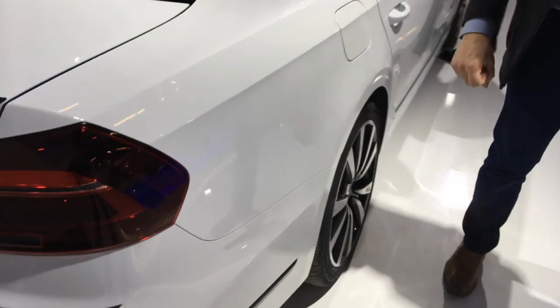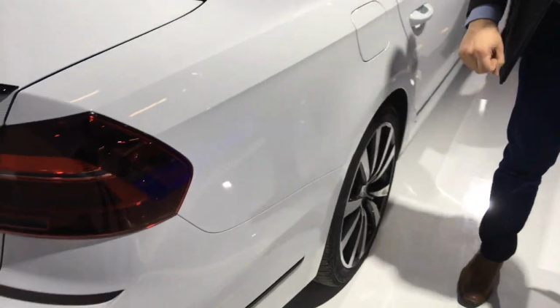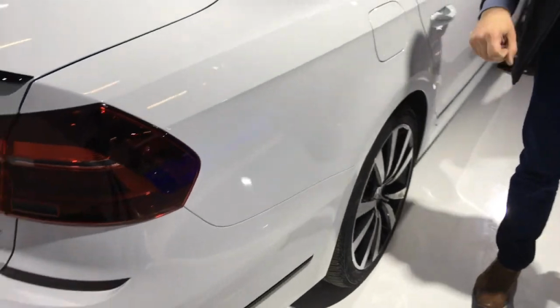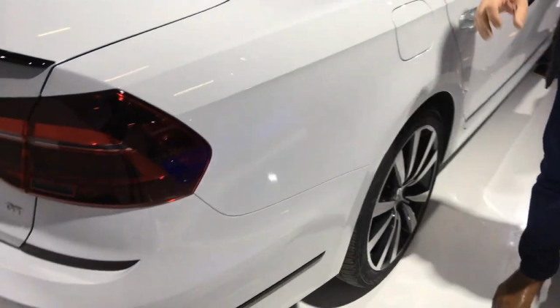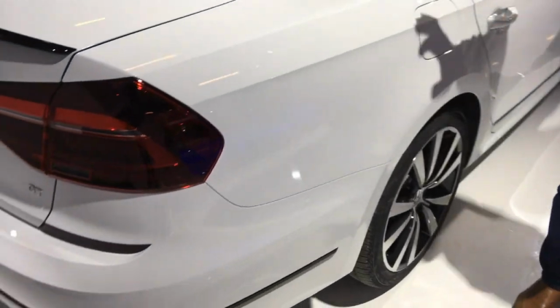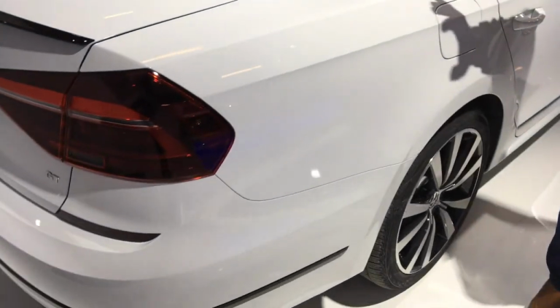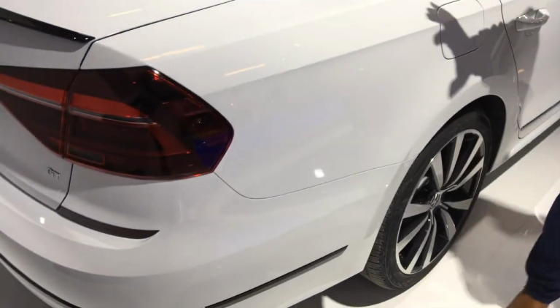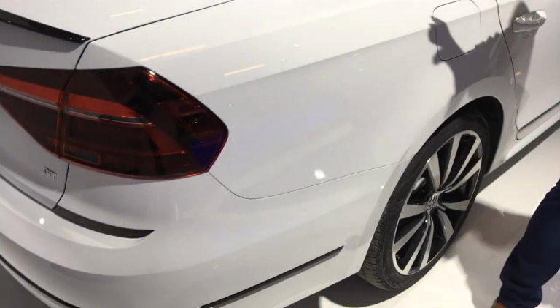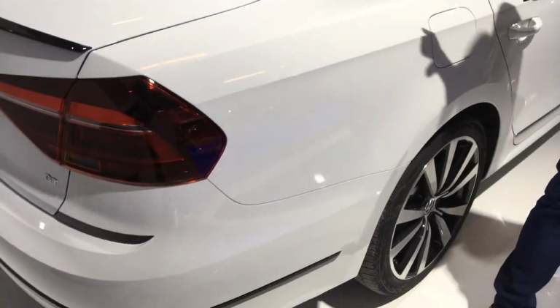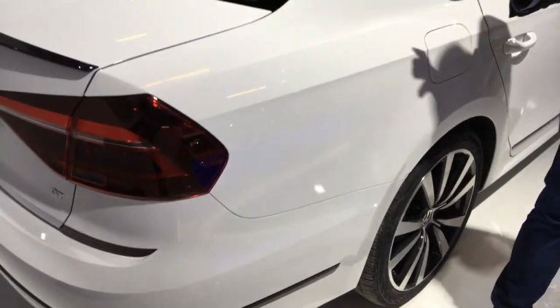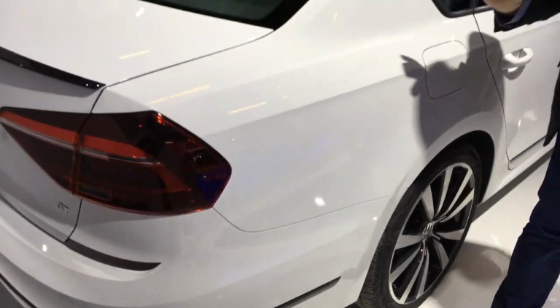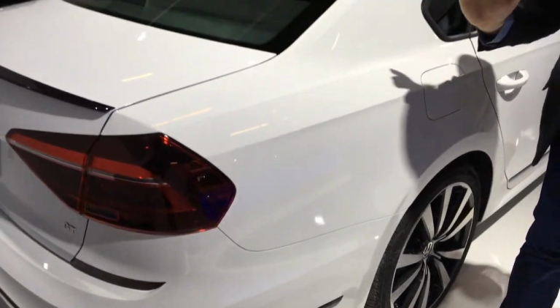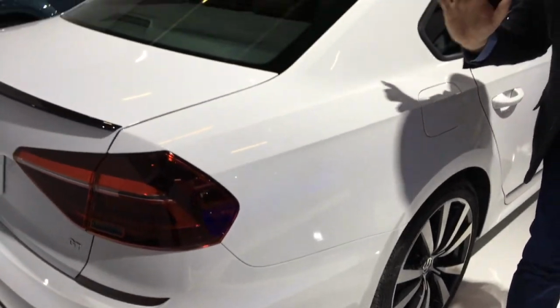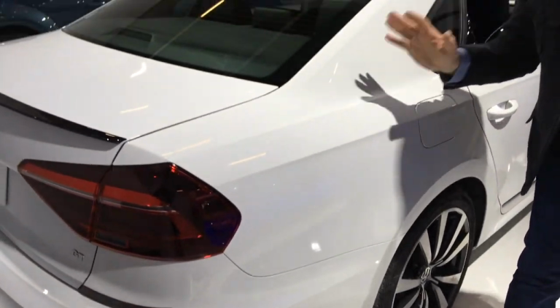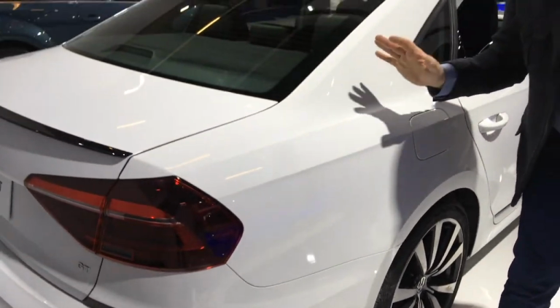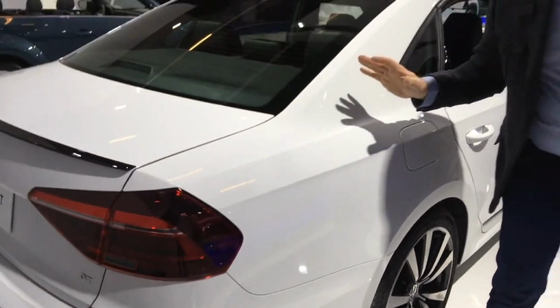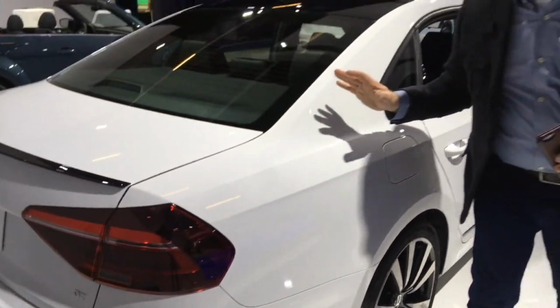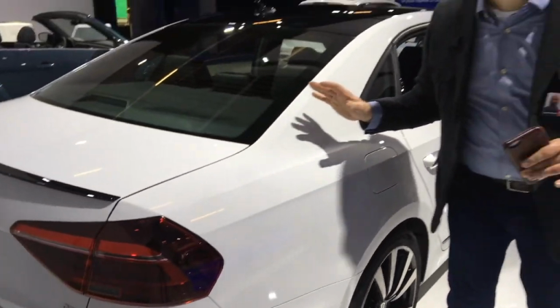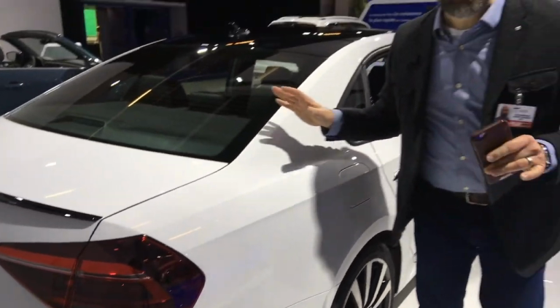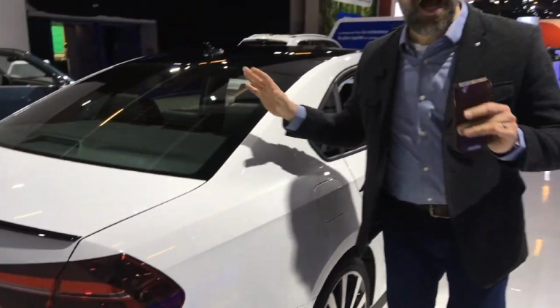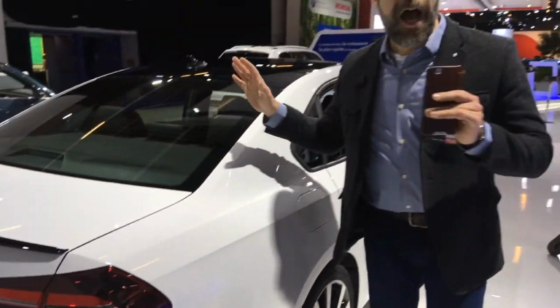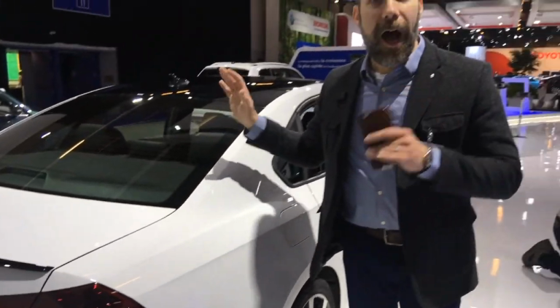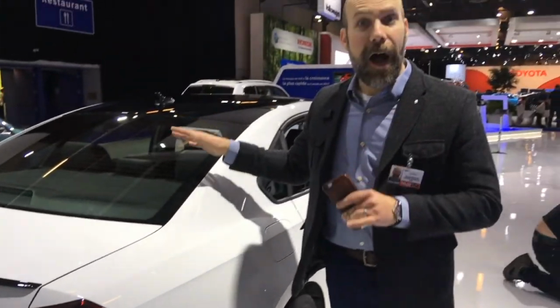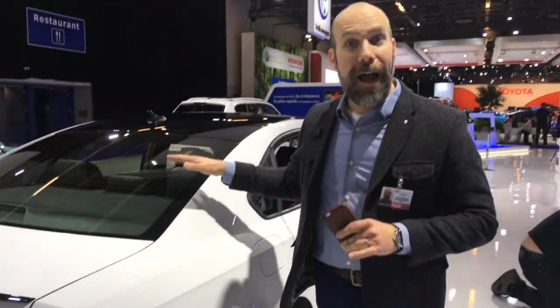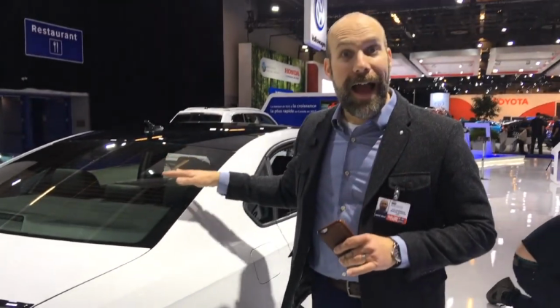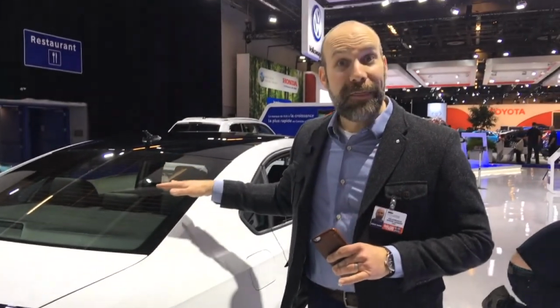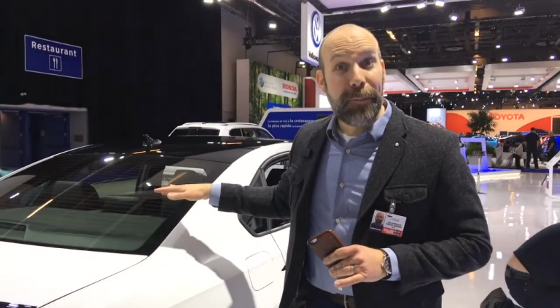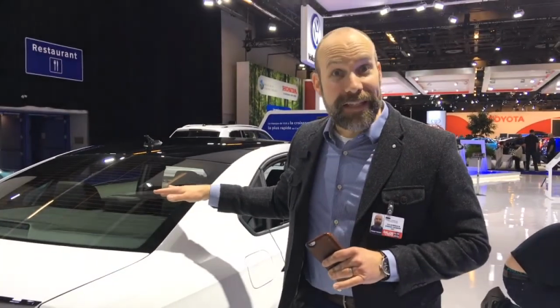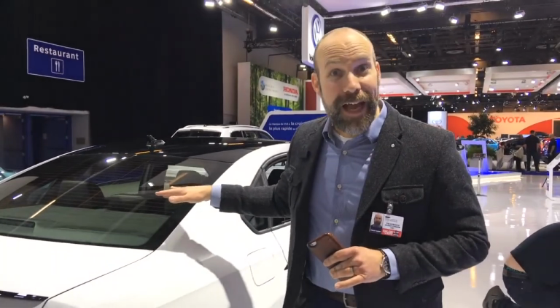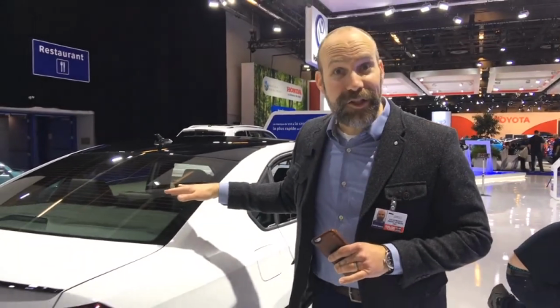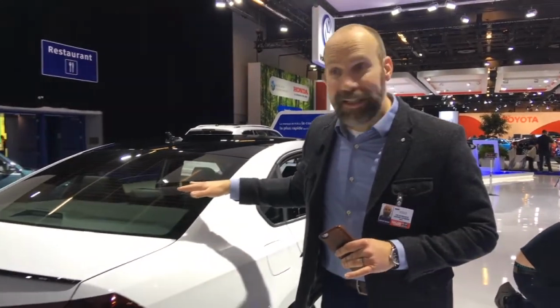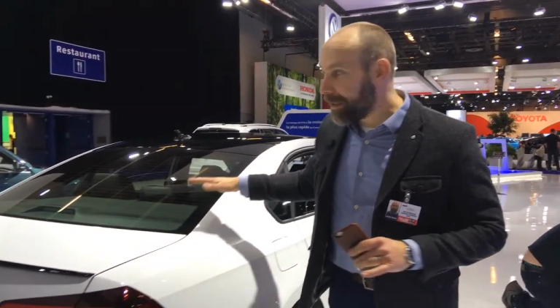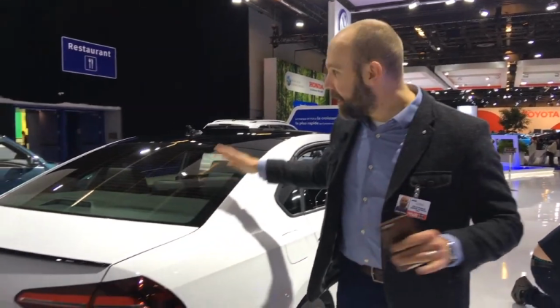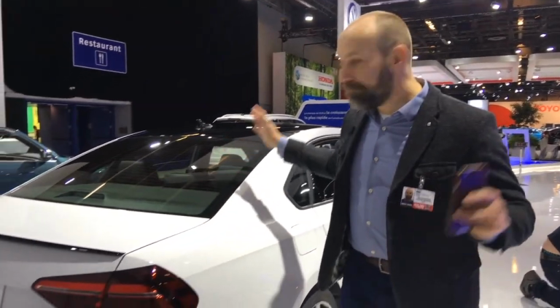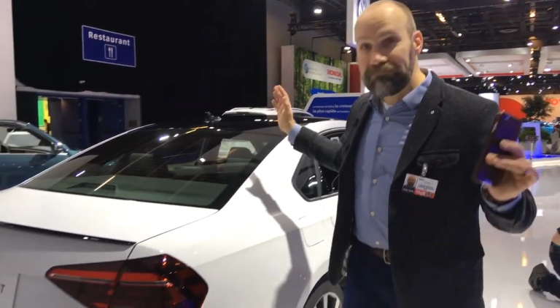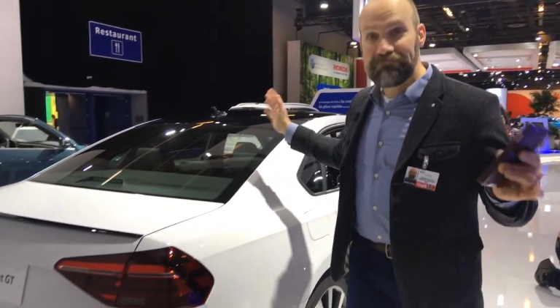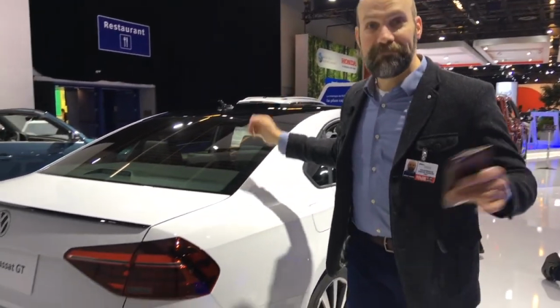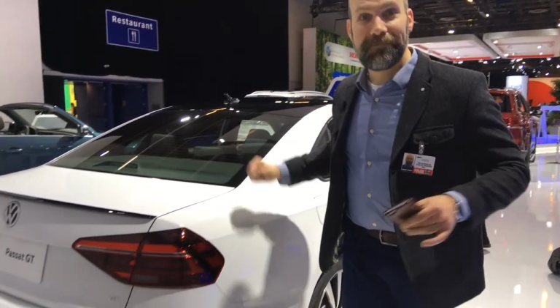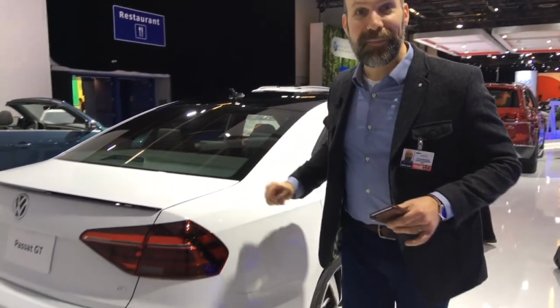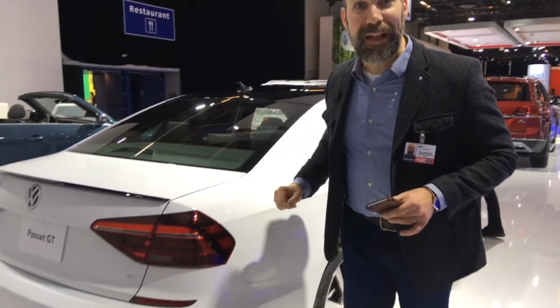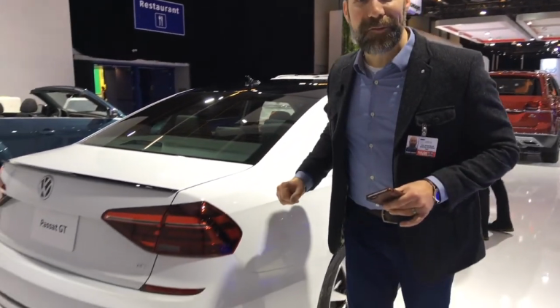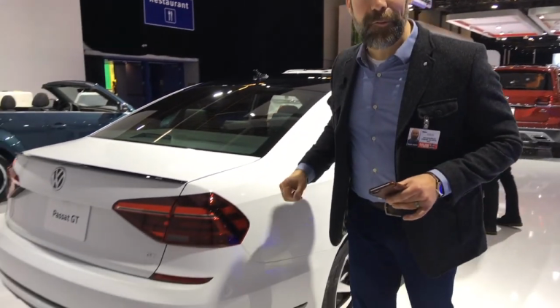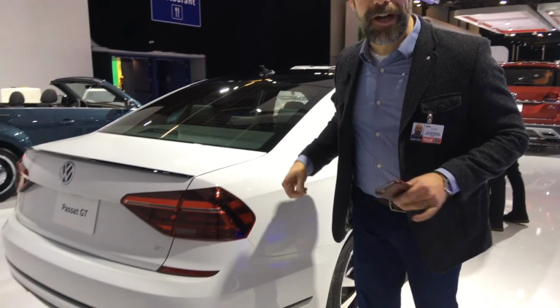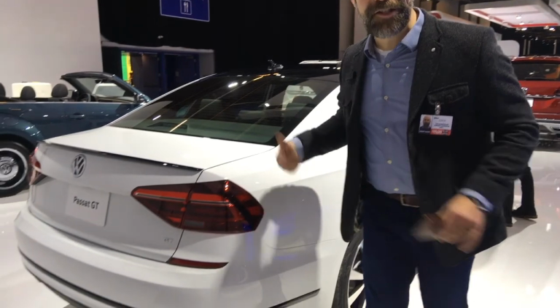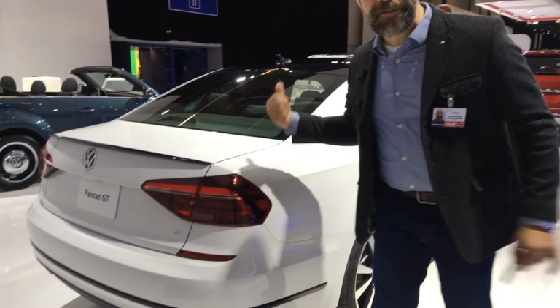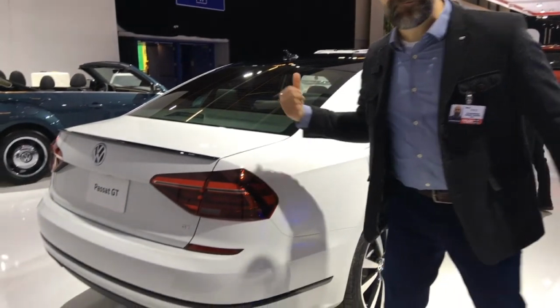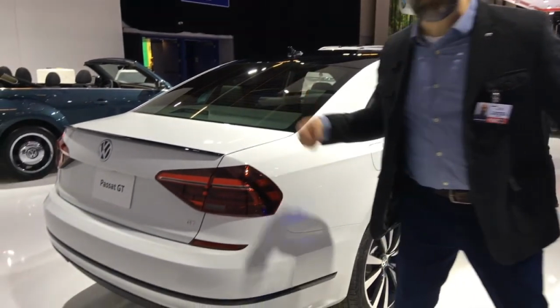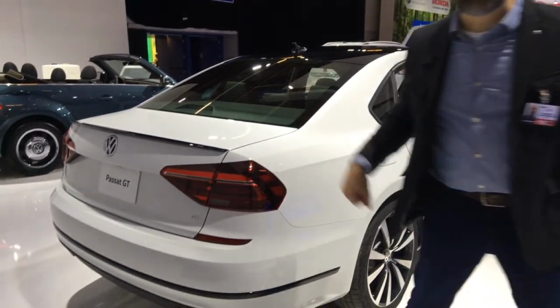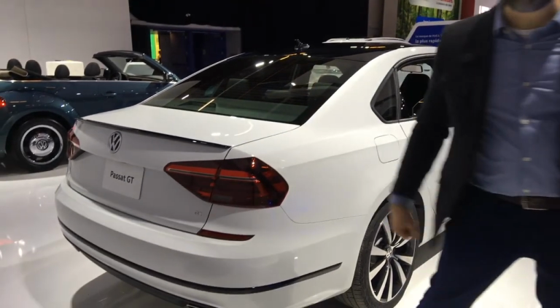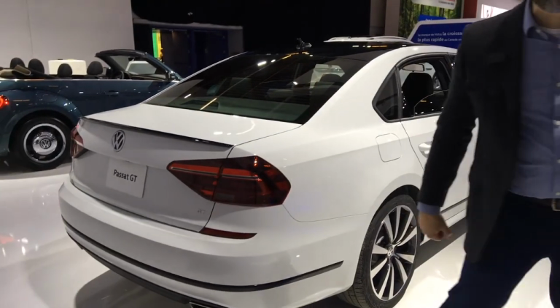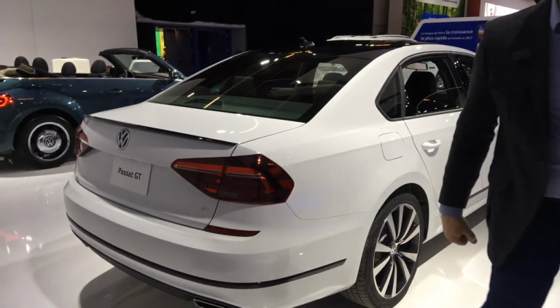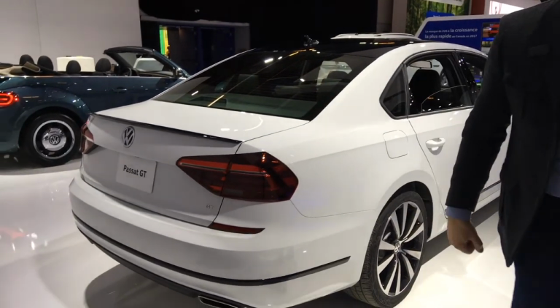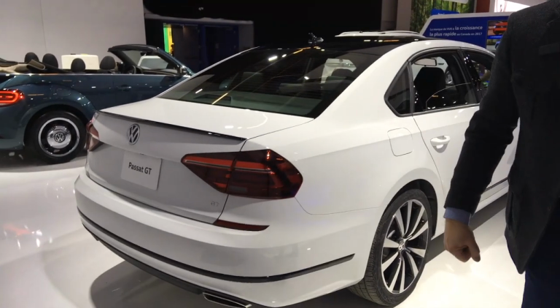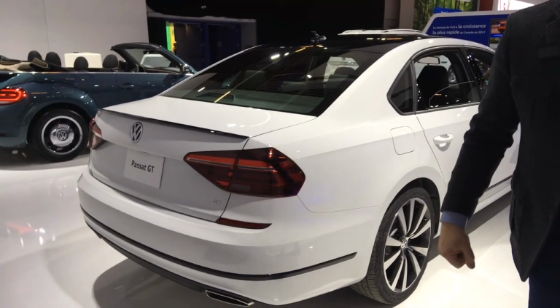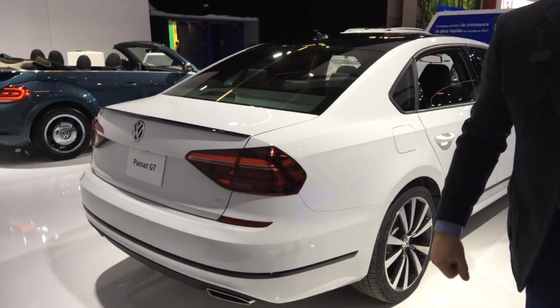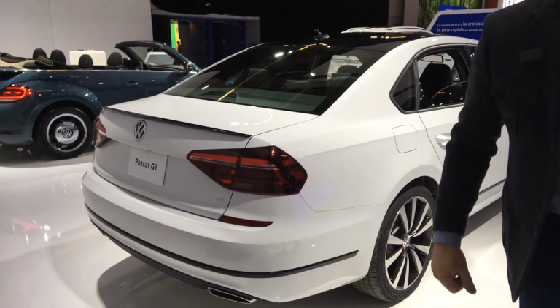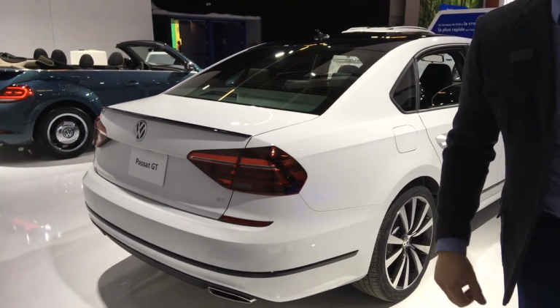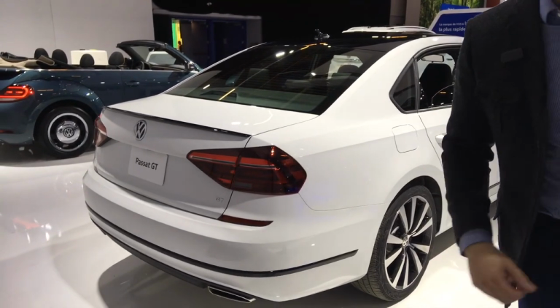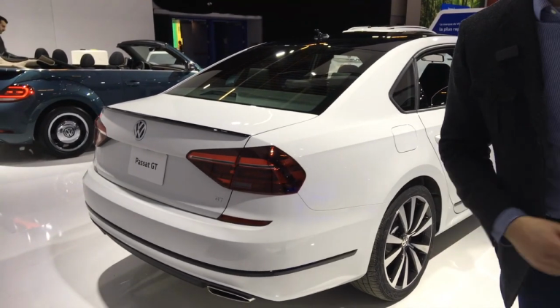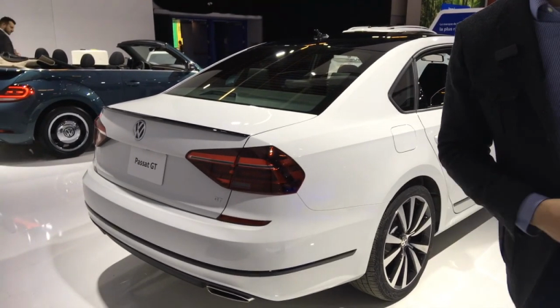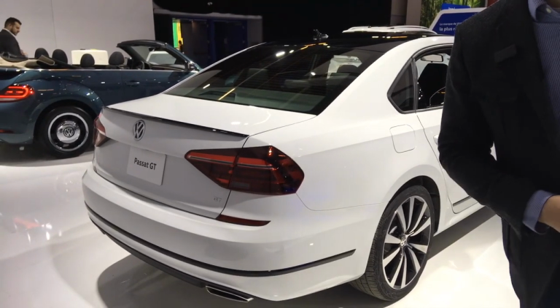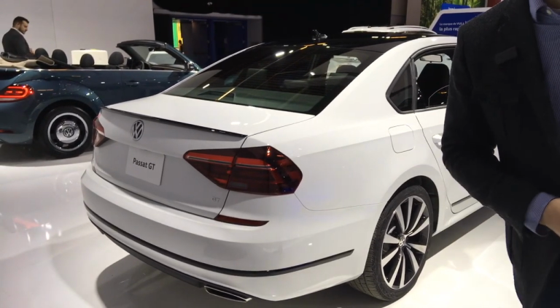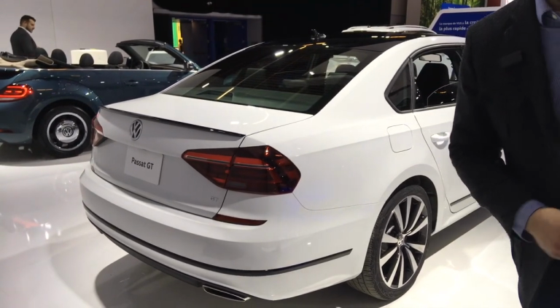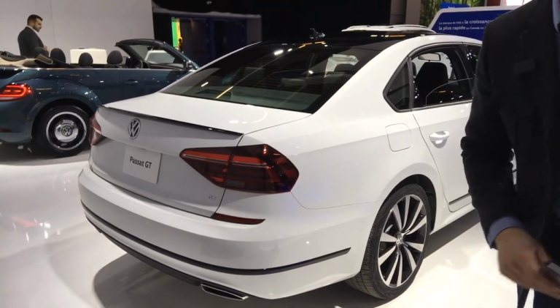So a super quick peek at the Passat GT. Thanks for watching — come check it out, it's going to be arriving at our showroom soon.